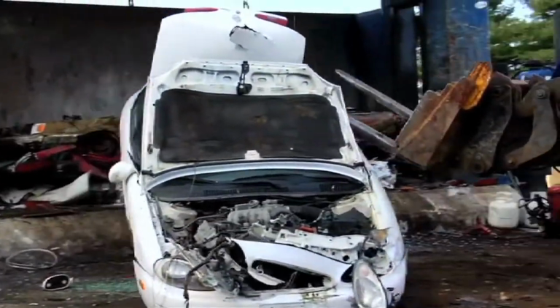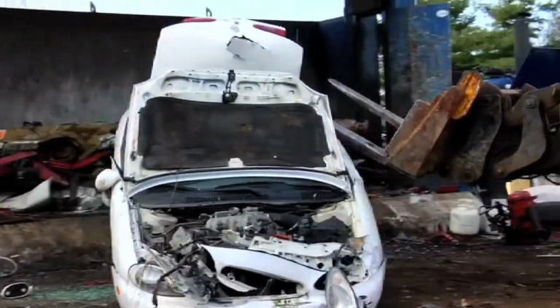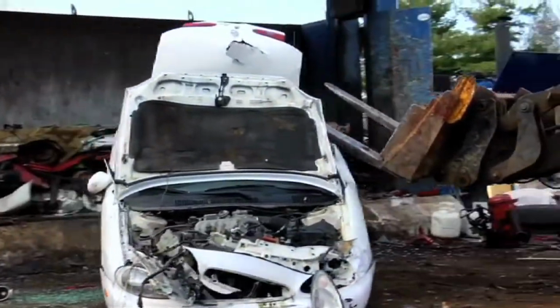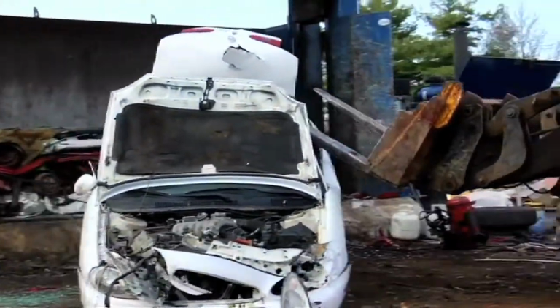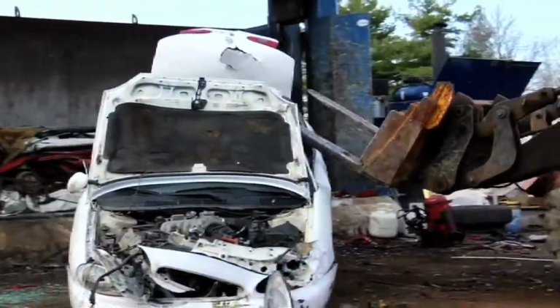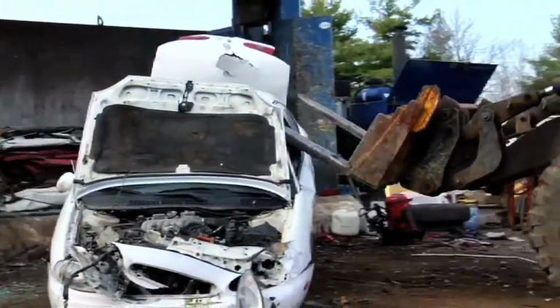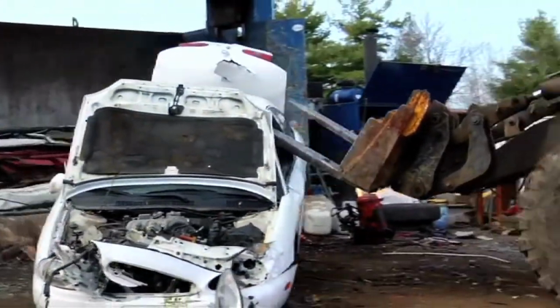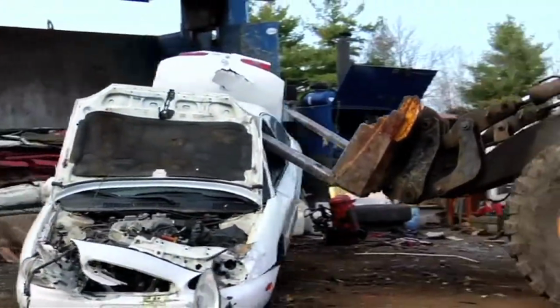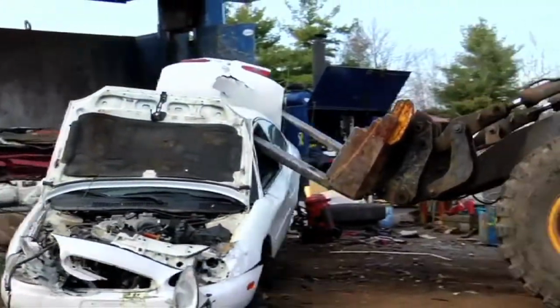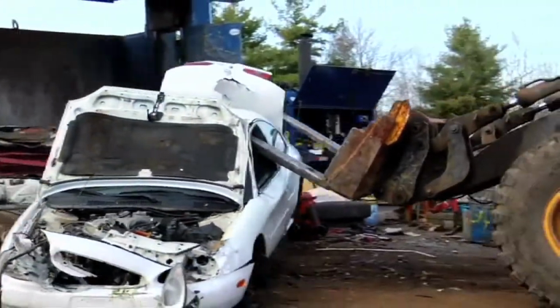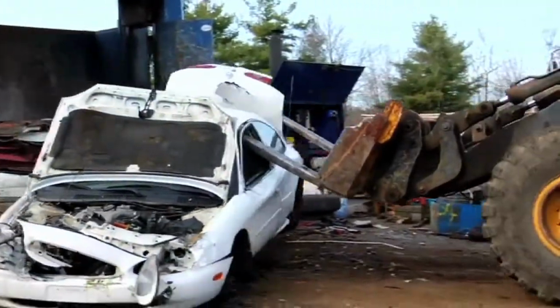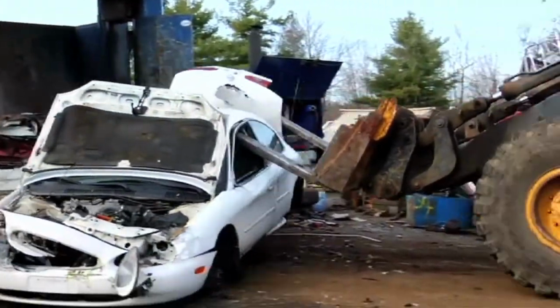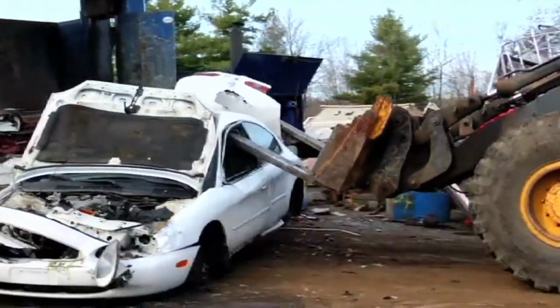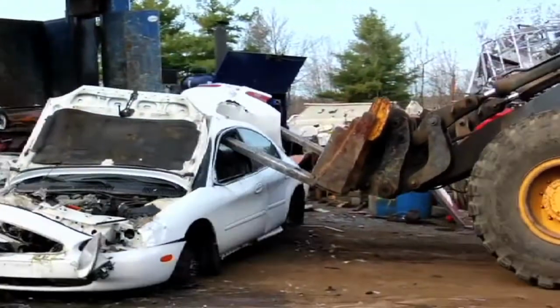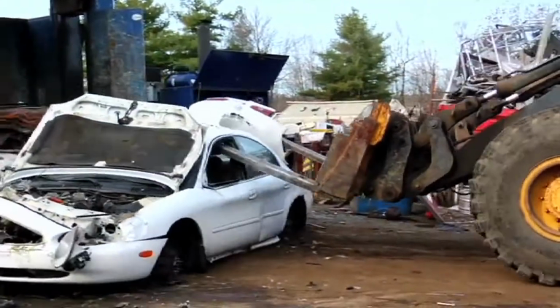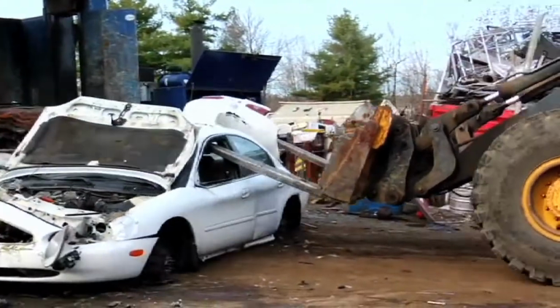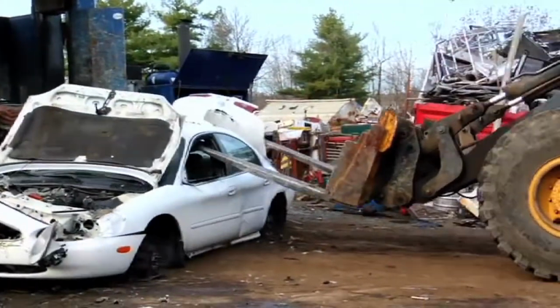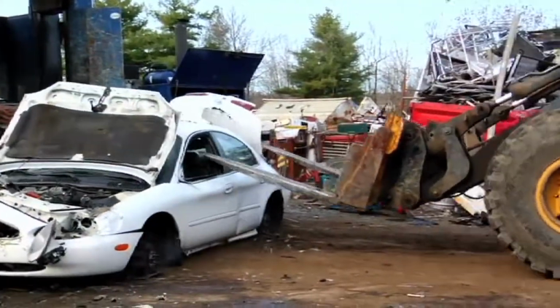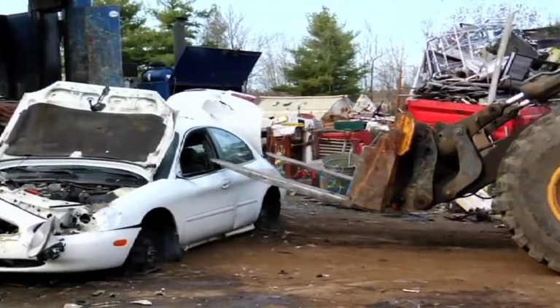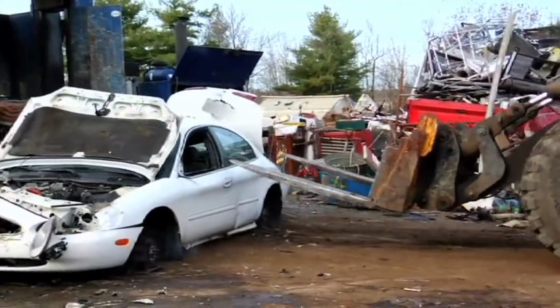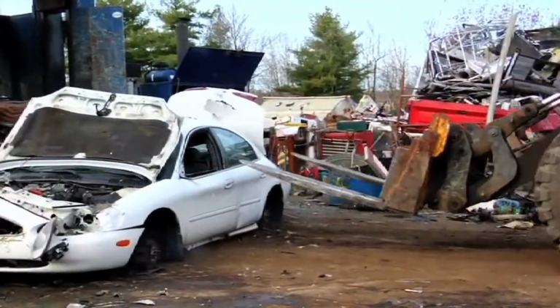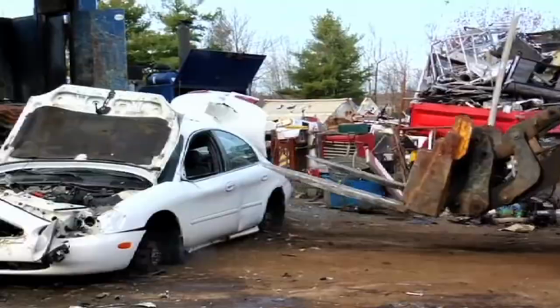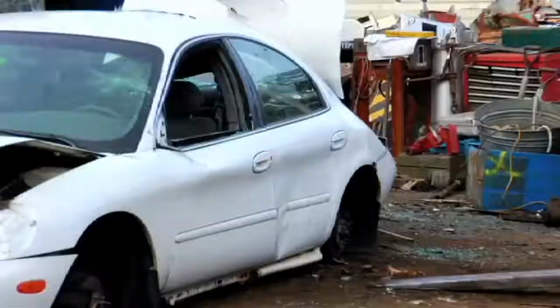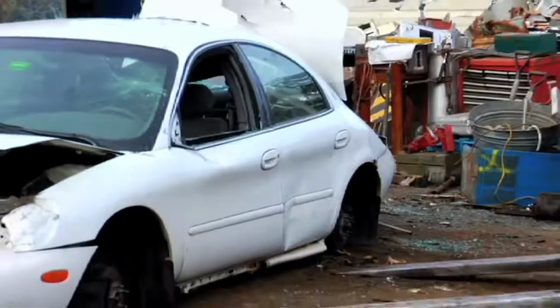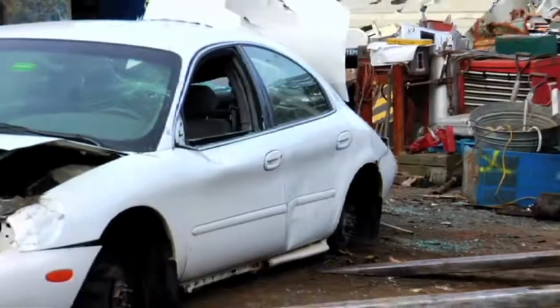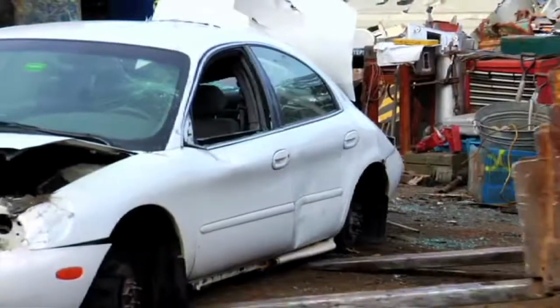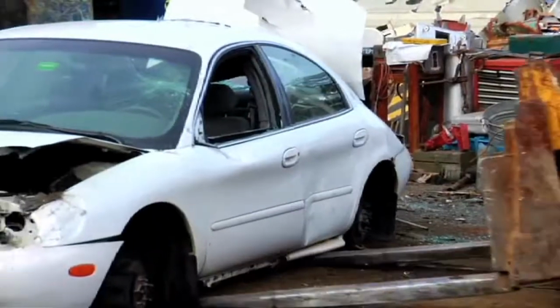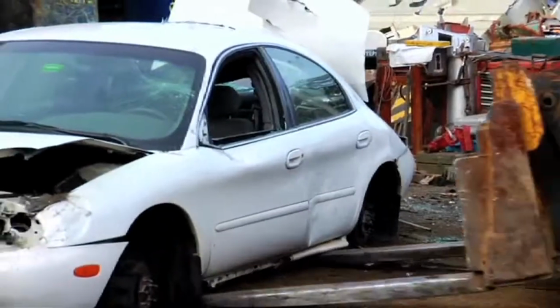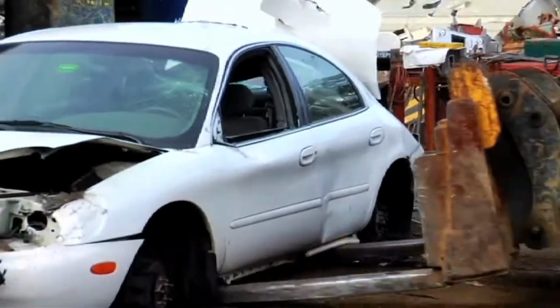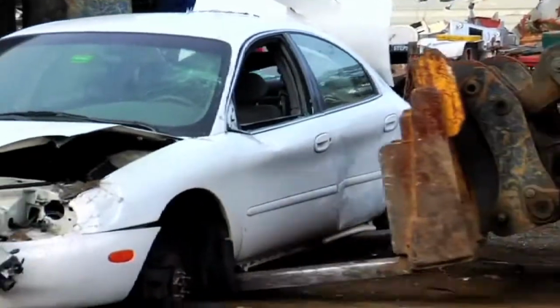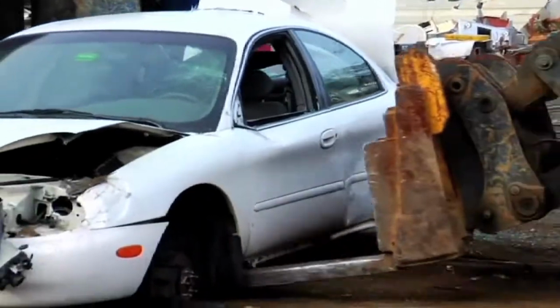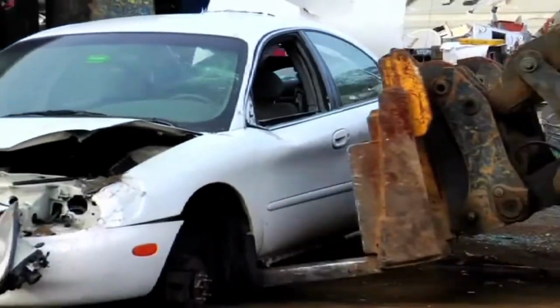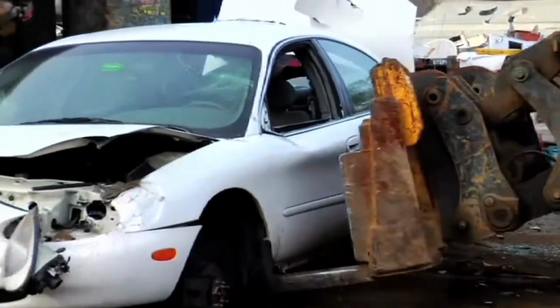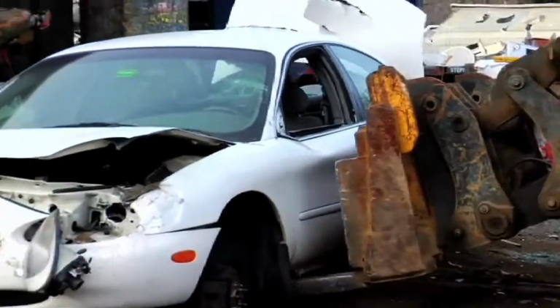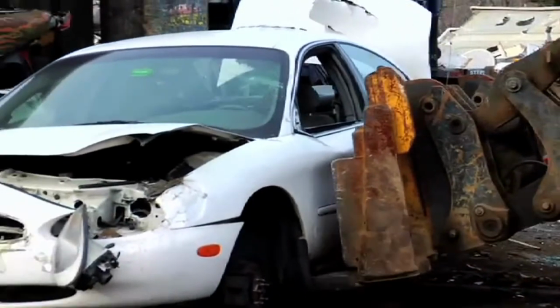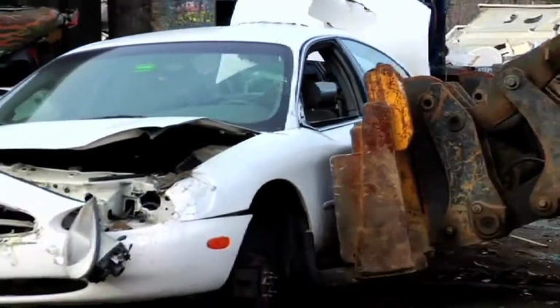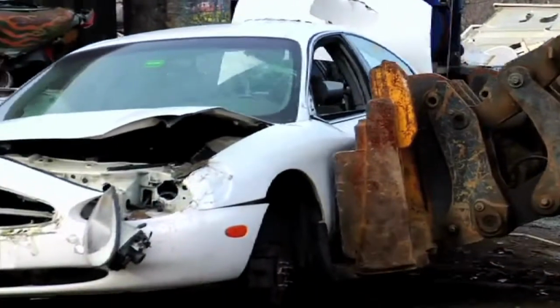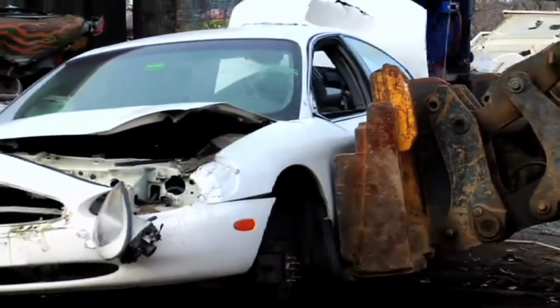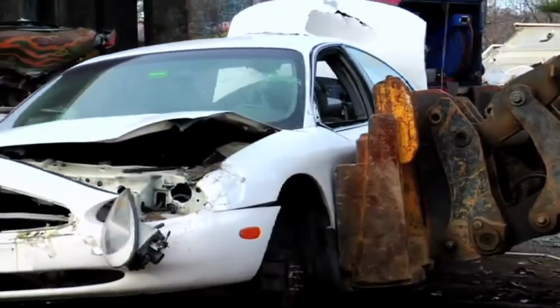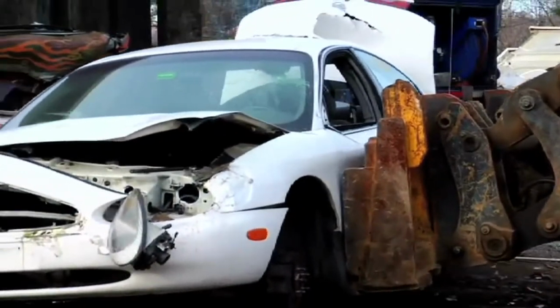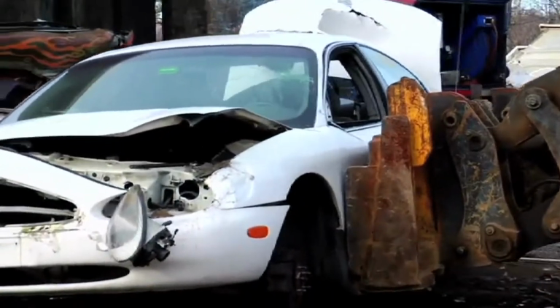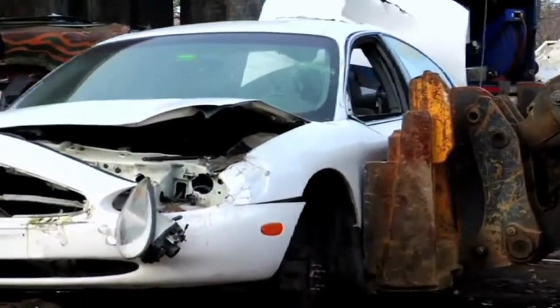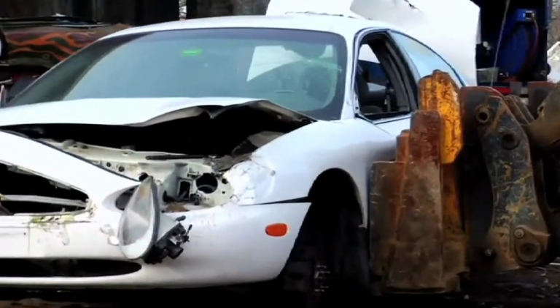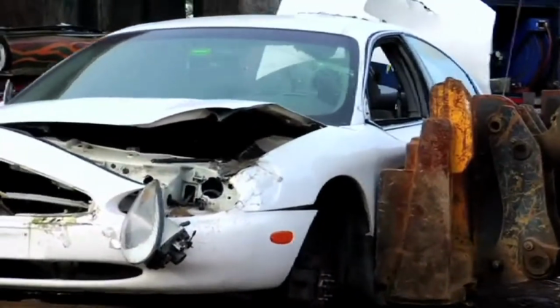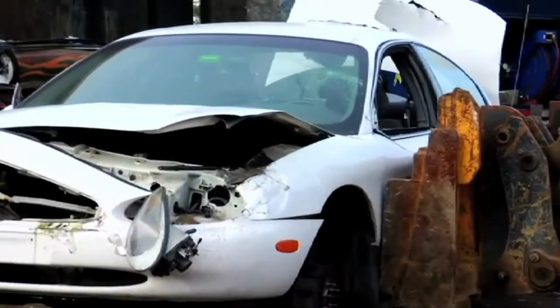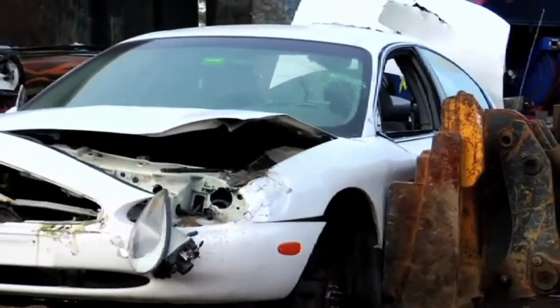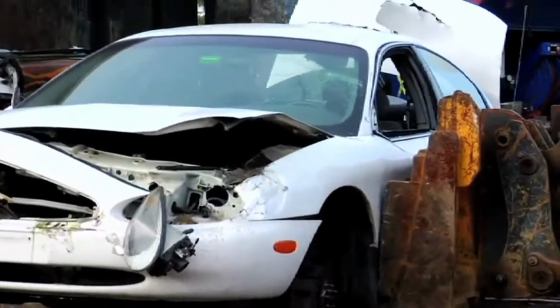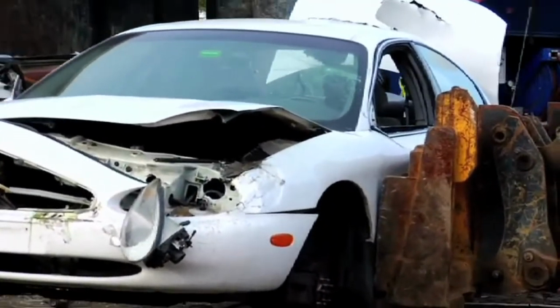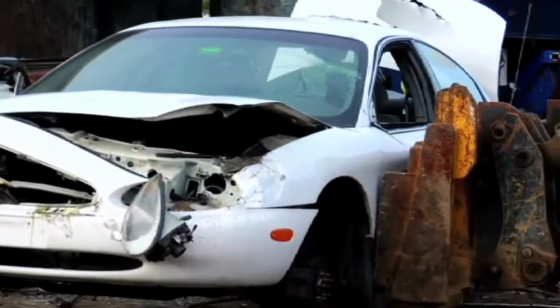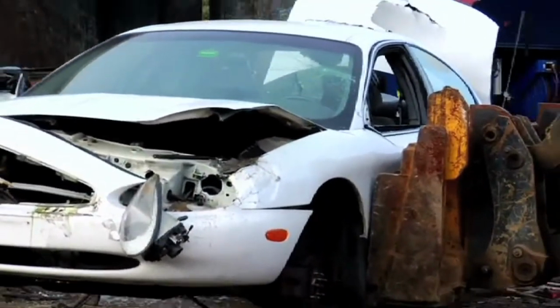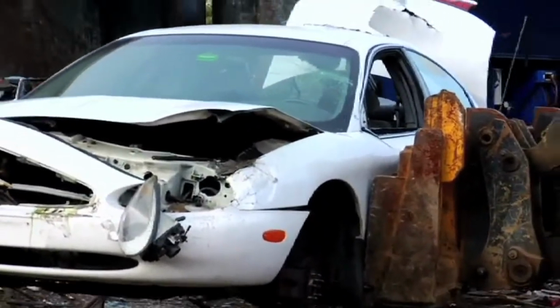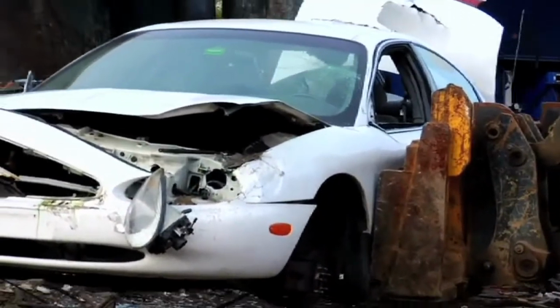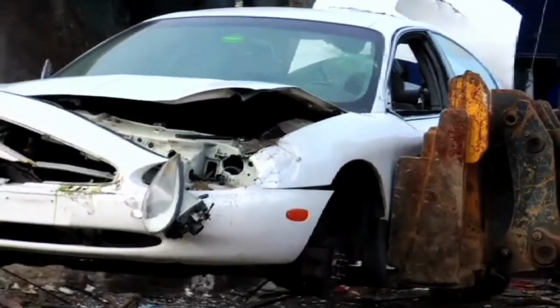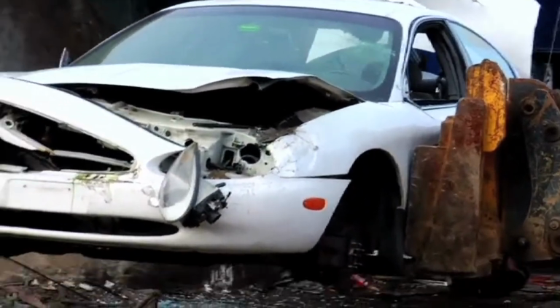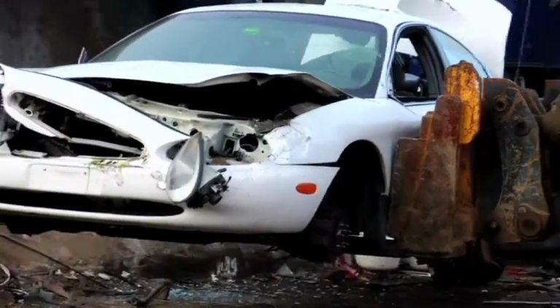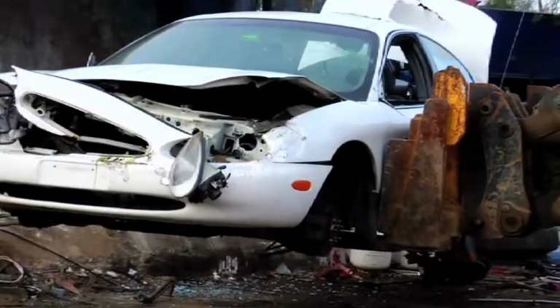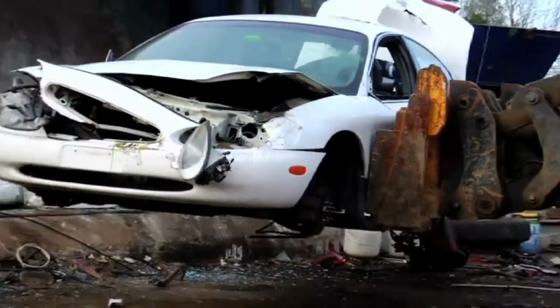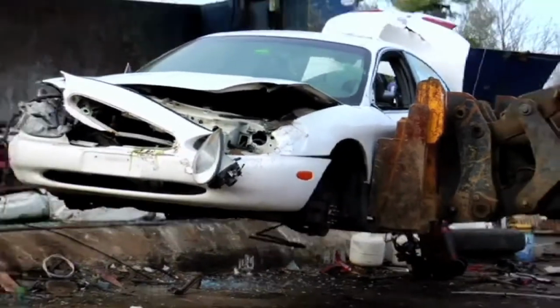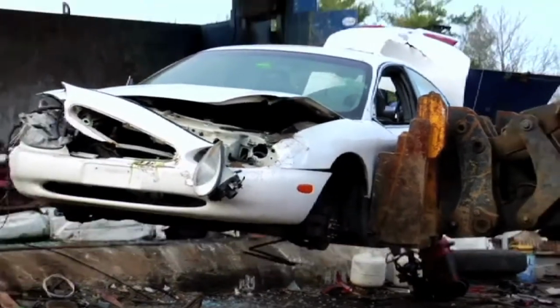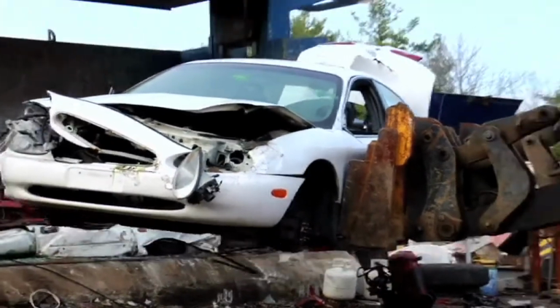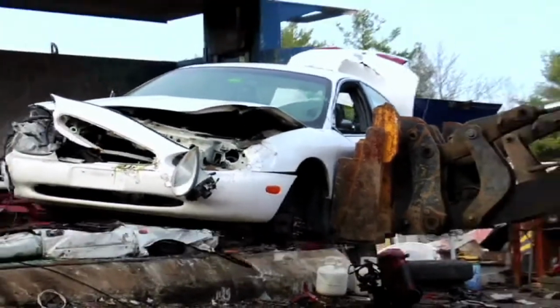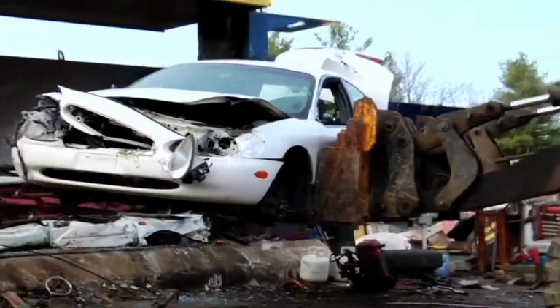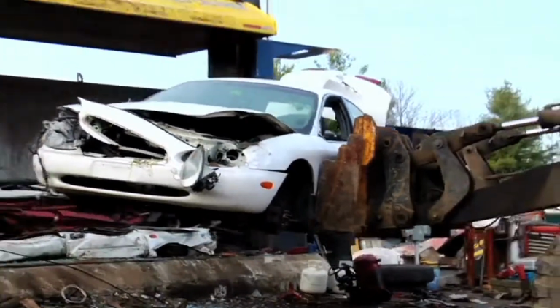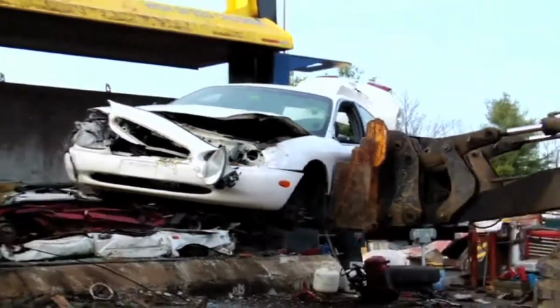This massive tool can travel to any location to collect, crush, and clean an area of unwanted old vehicles.